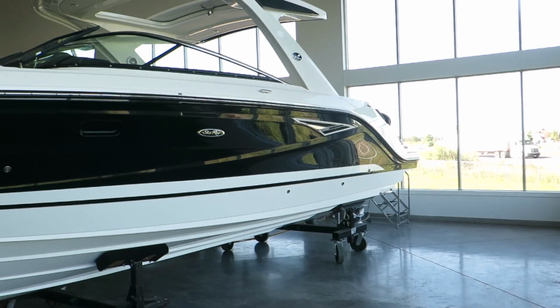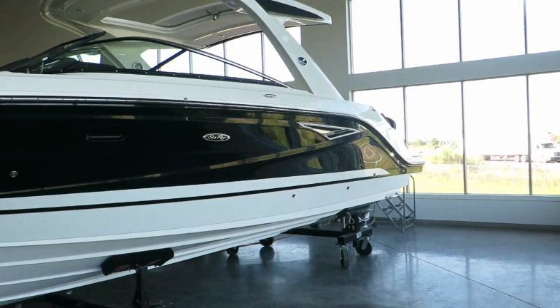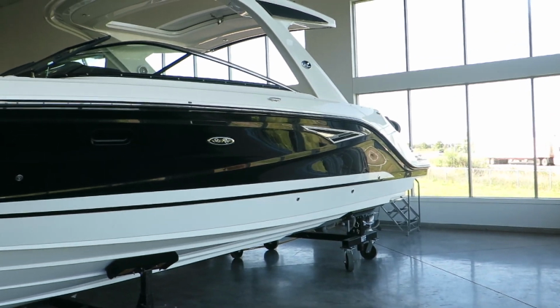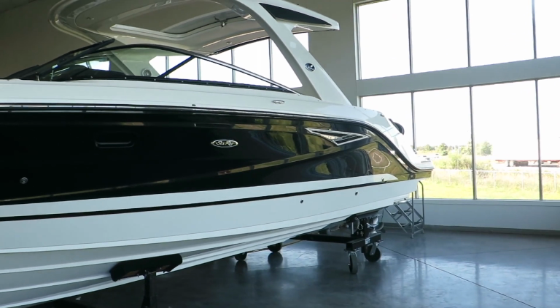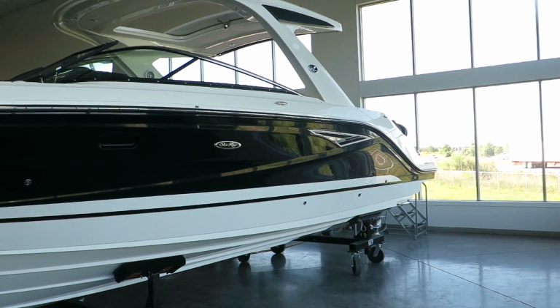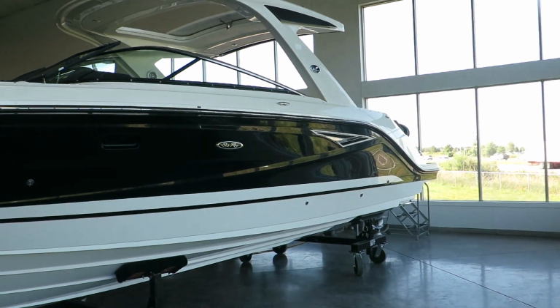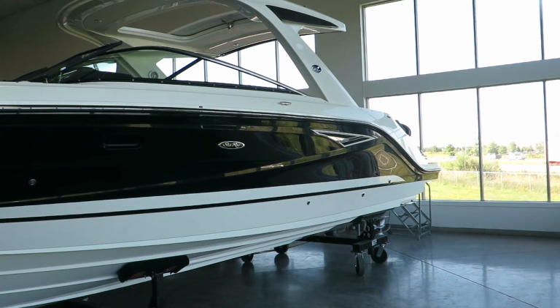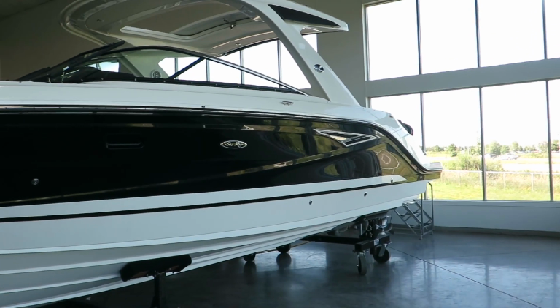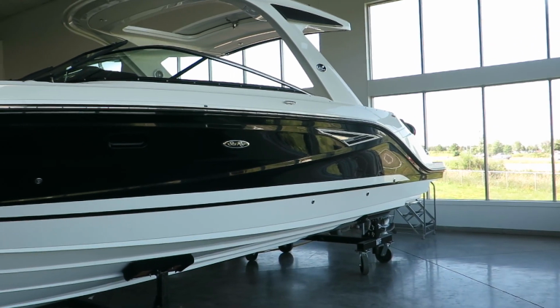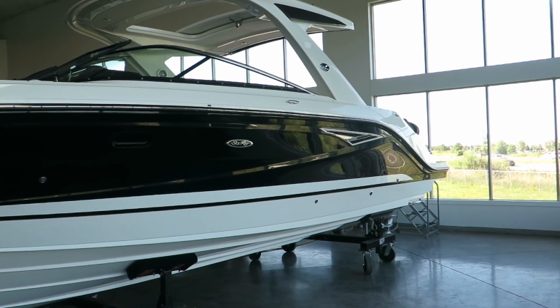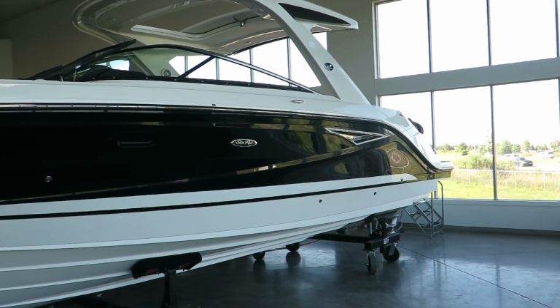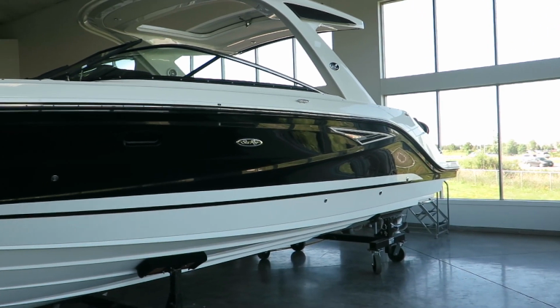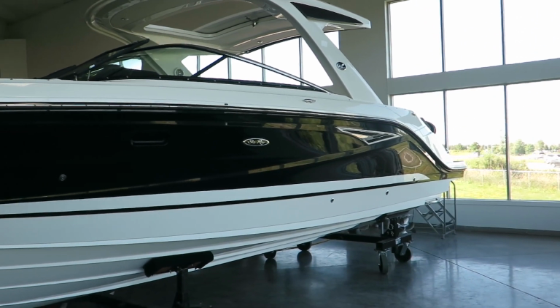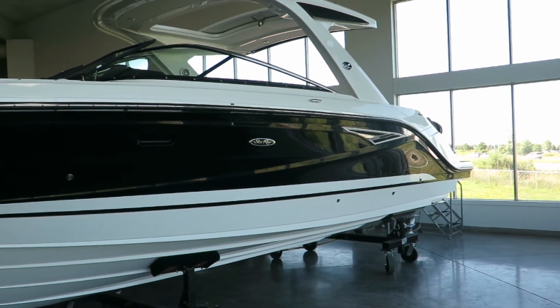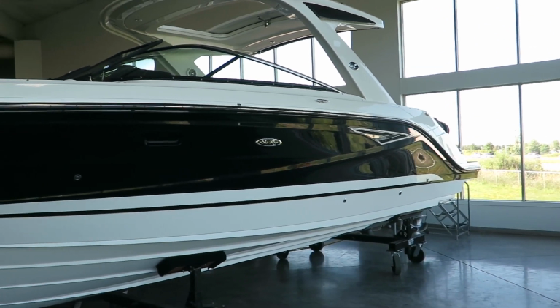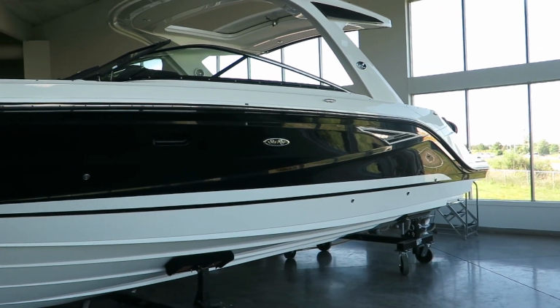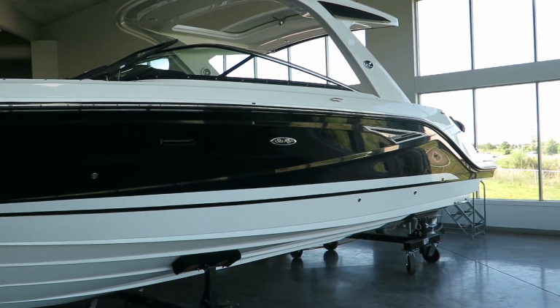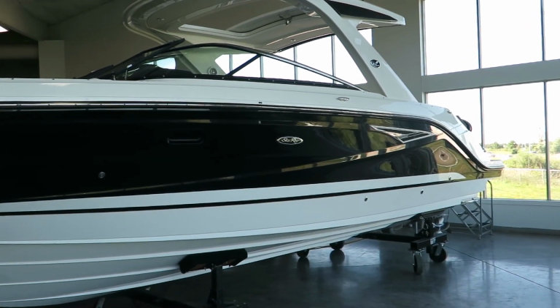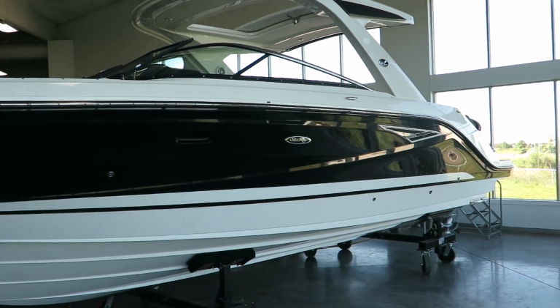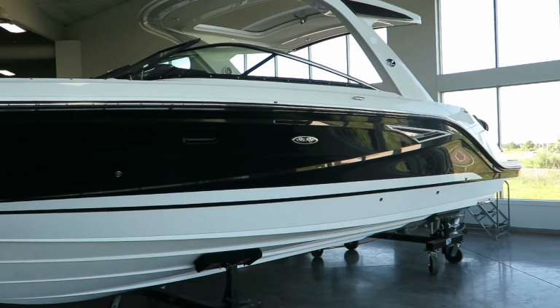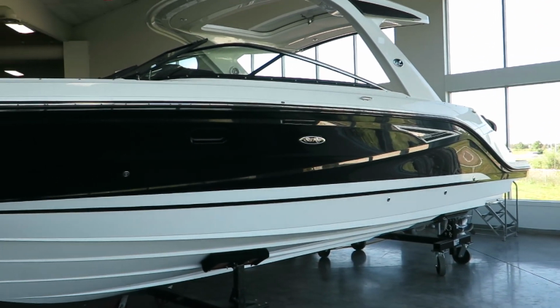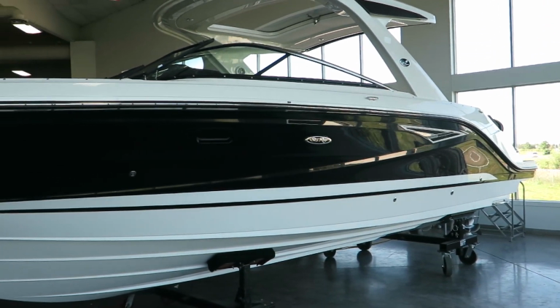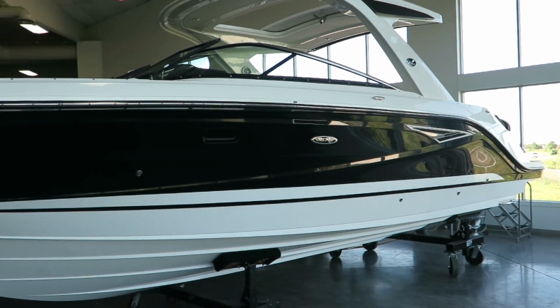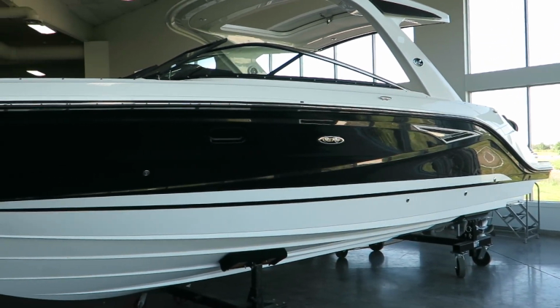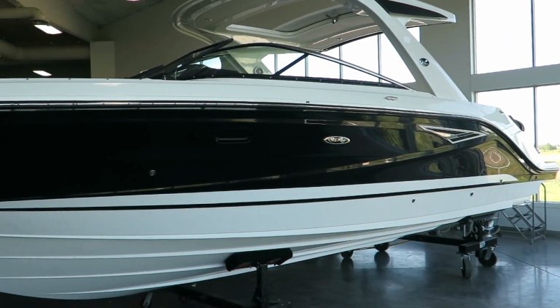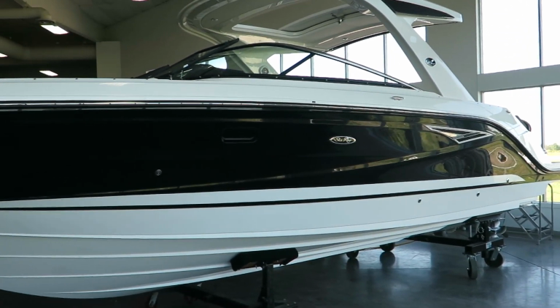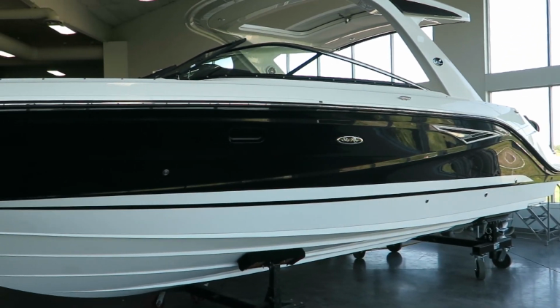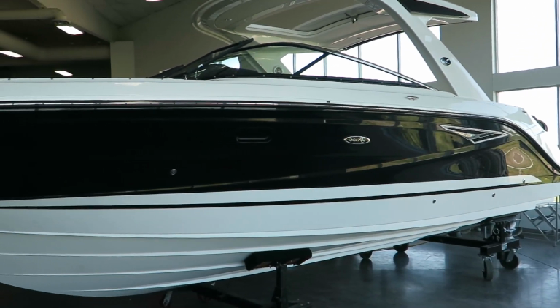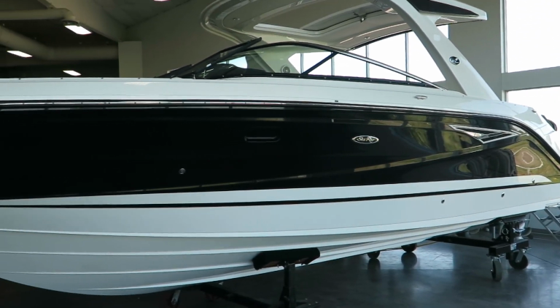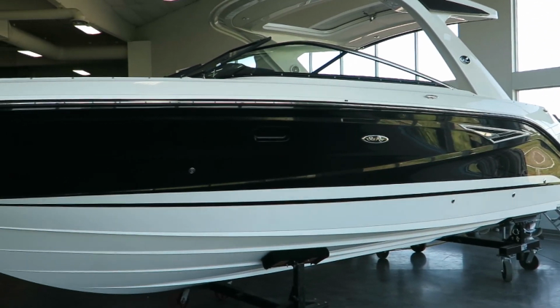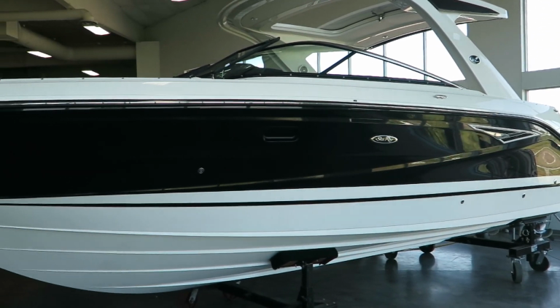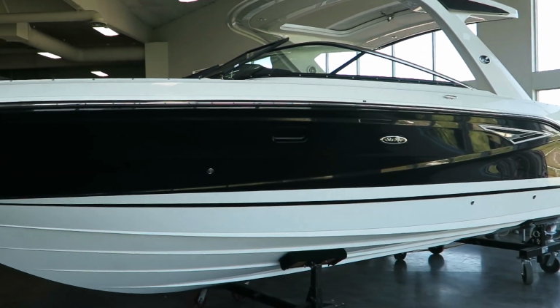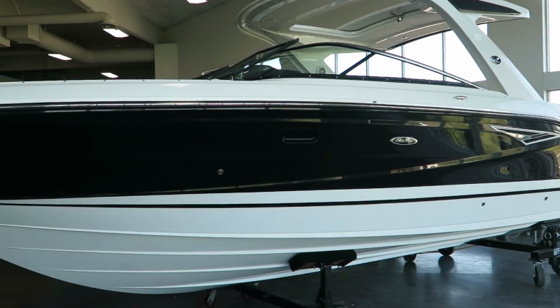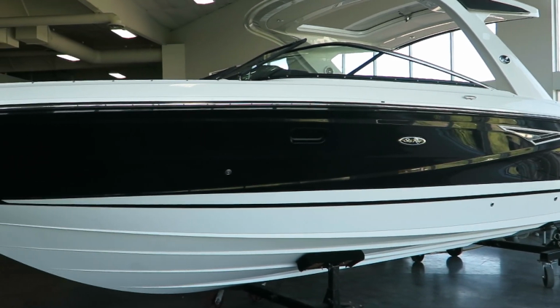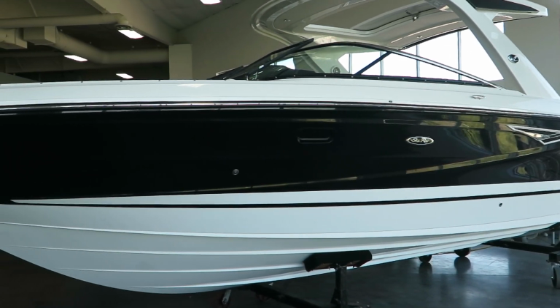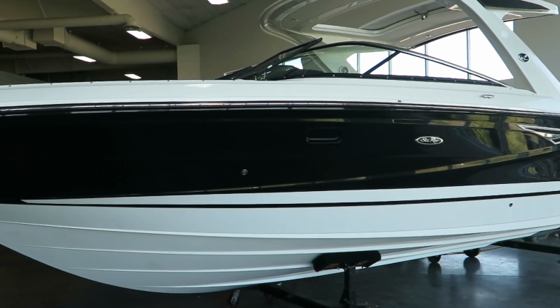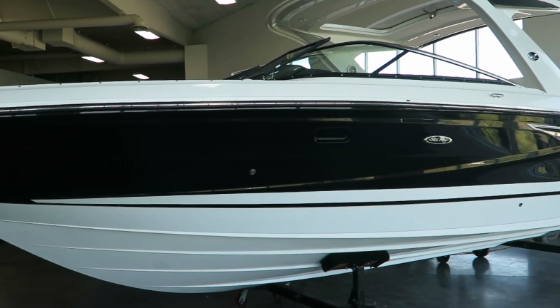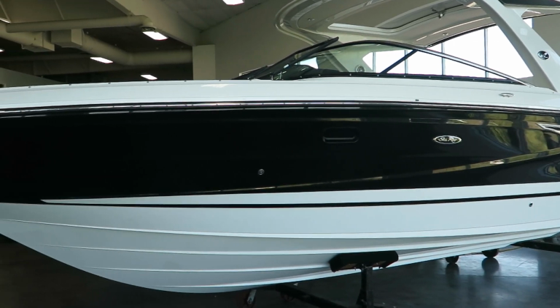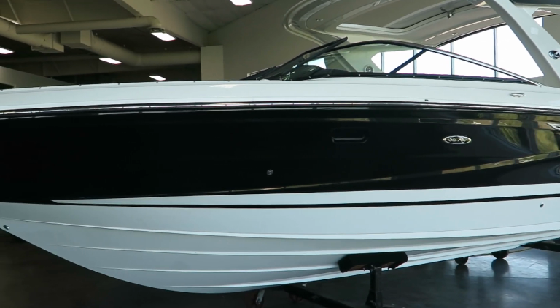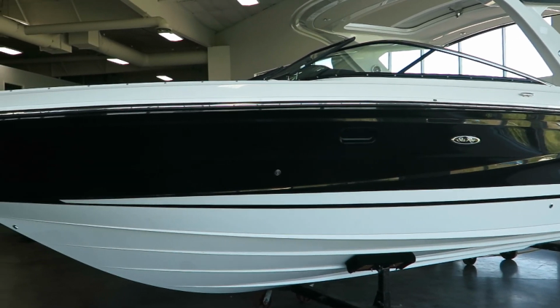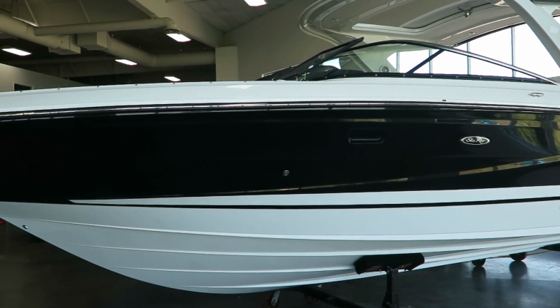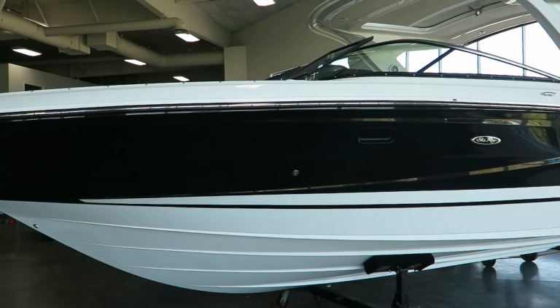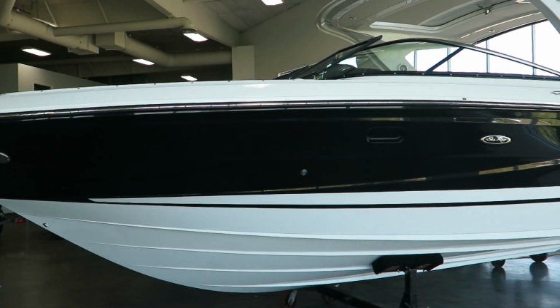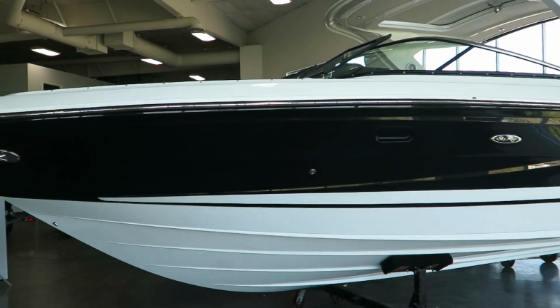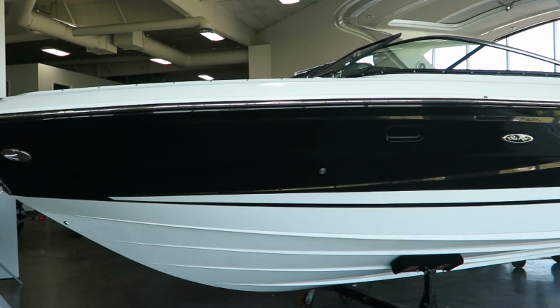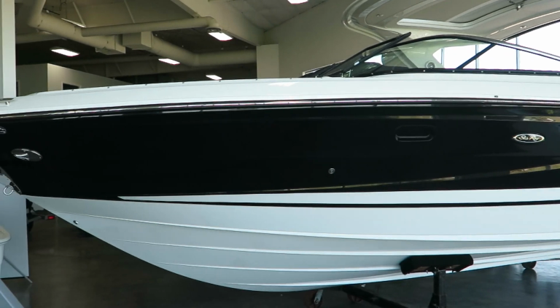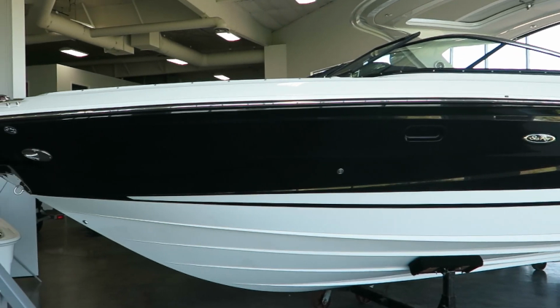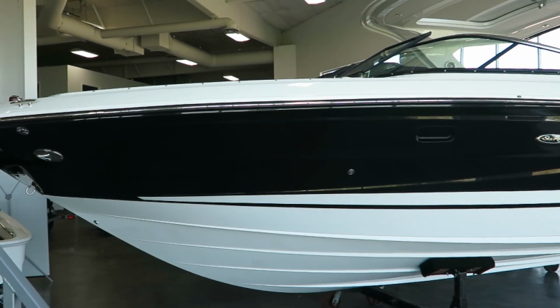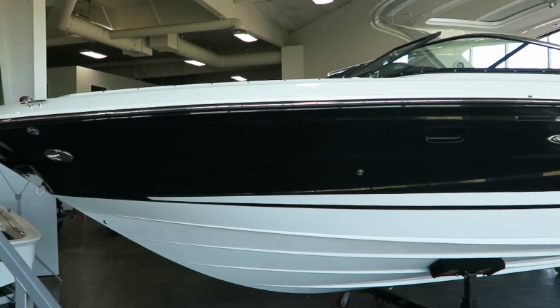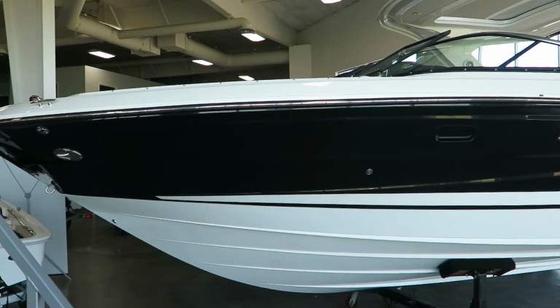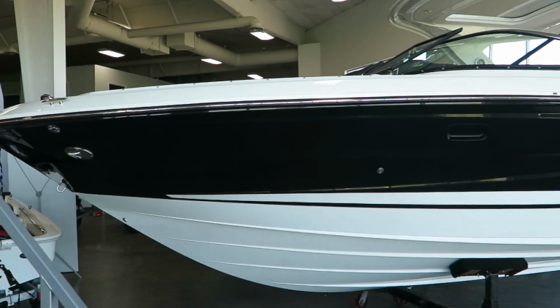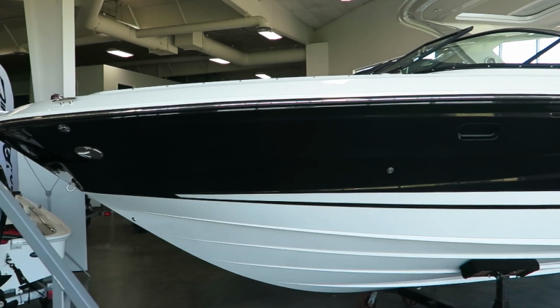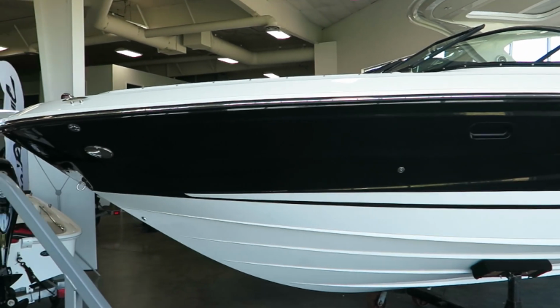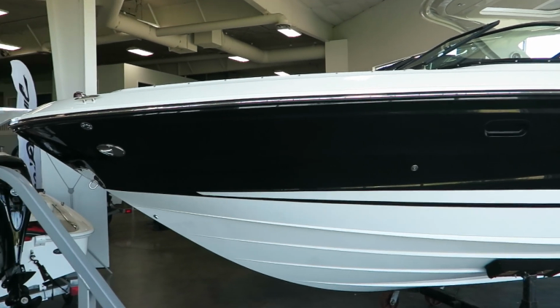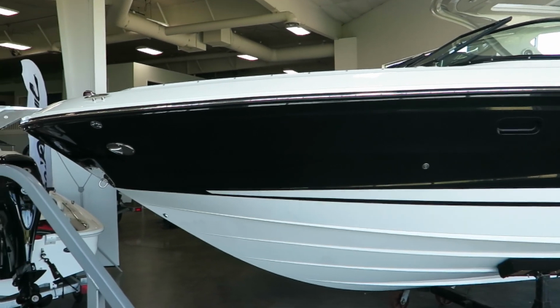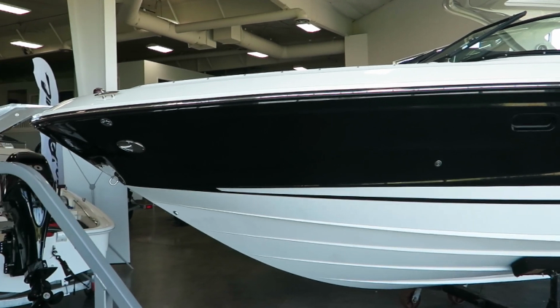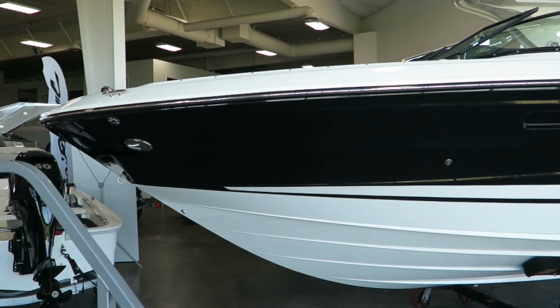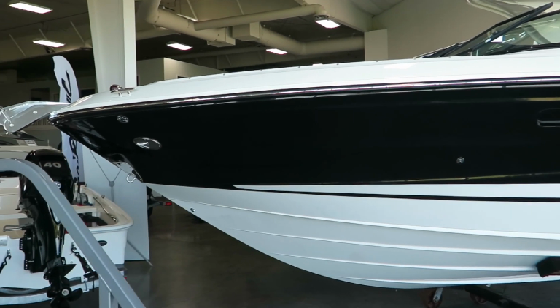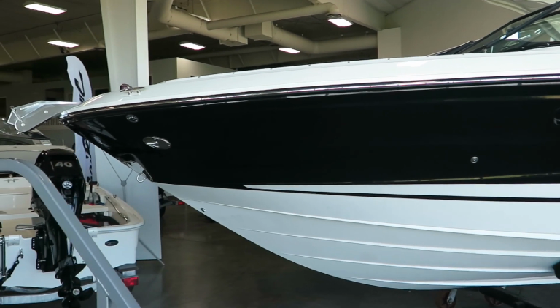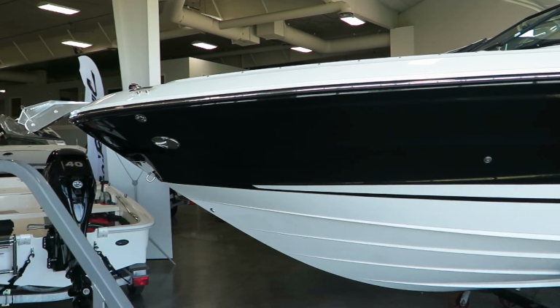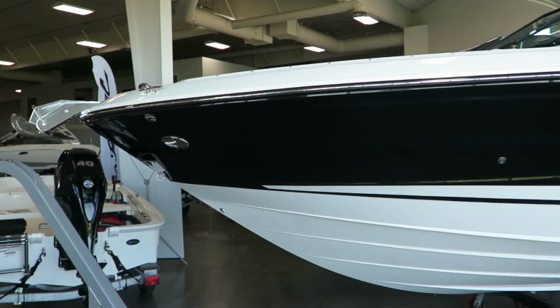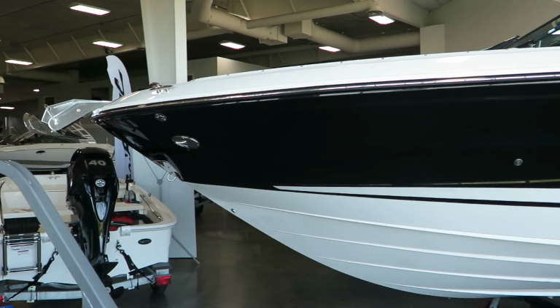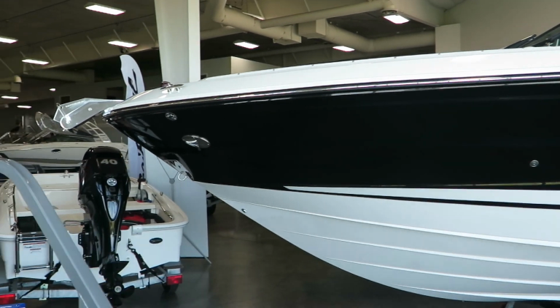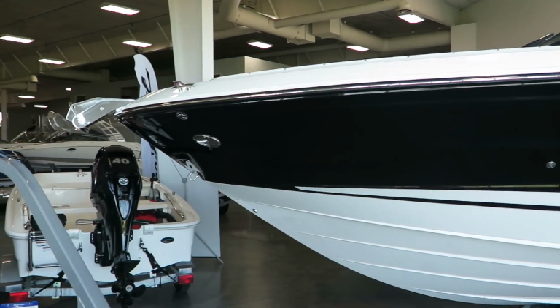Hi, my name is Dan Pergett, sales consultant with MarineMax here in Rogers, Minnesota. Today we're looking at the 310 SLX offered by Sea Ray.